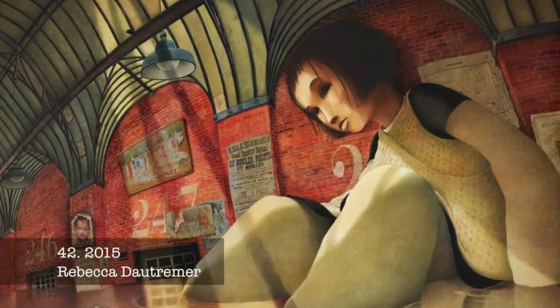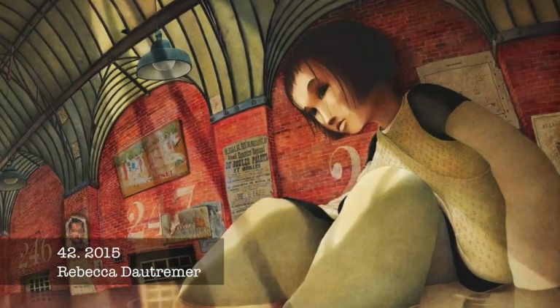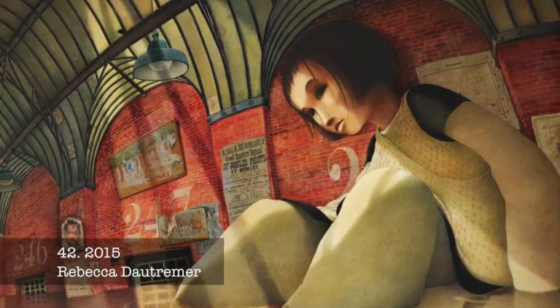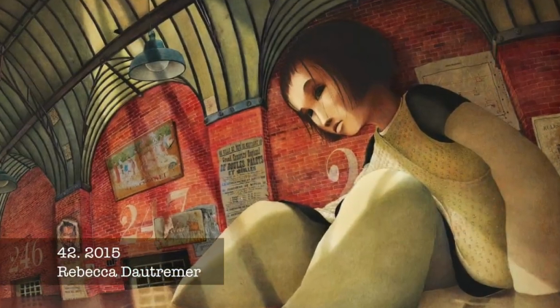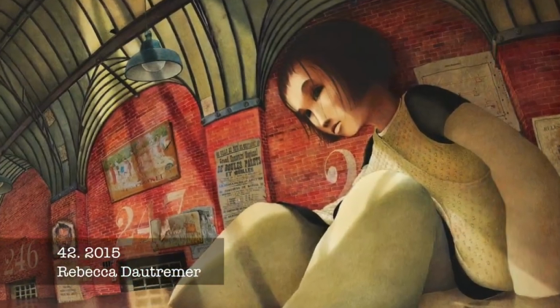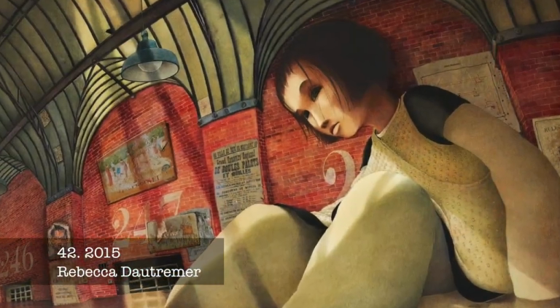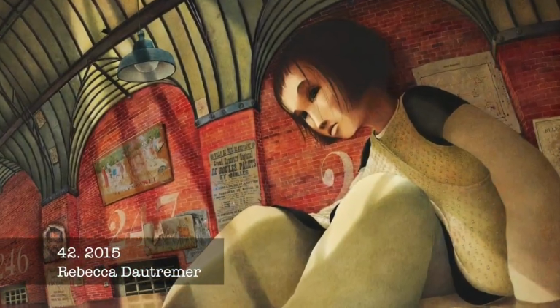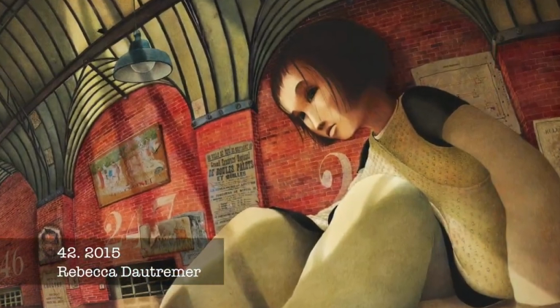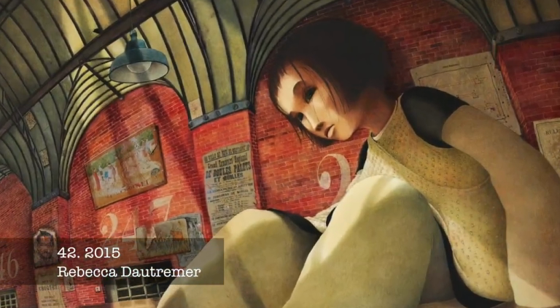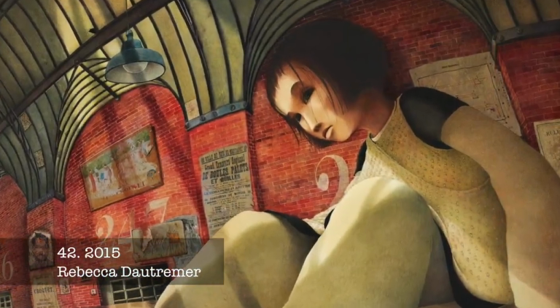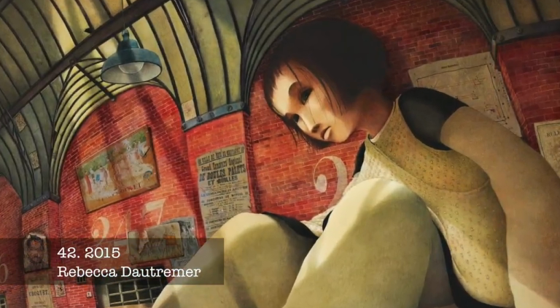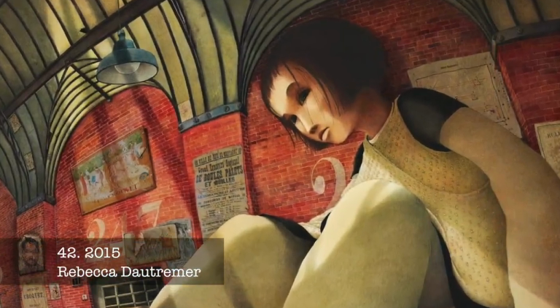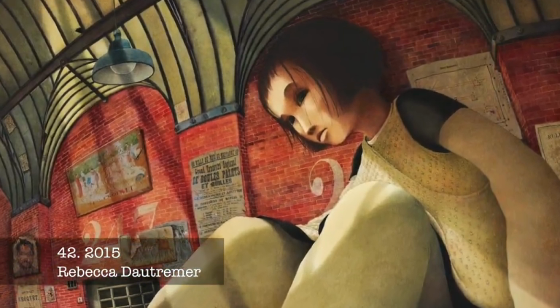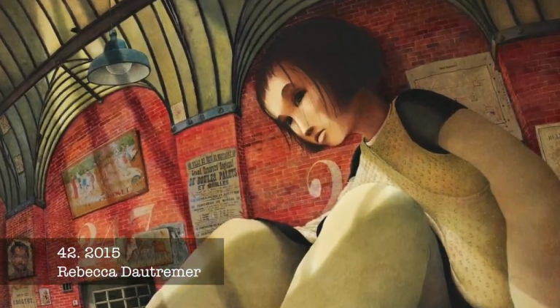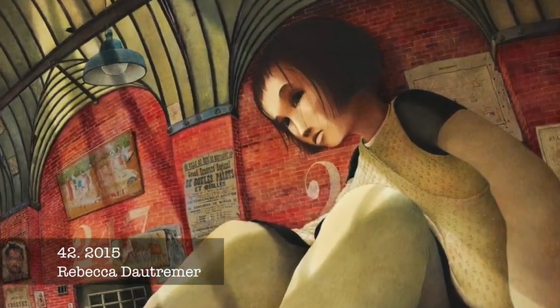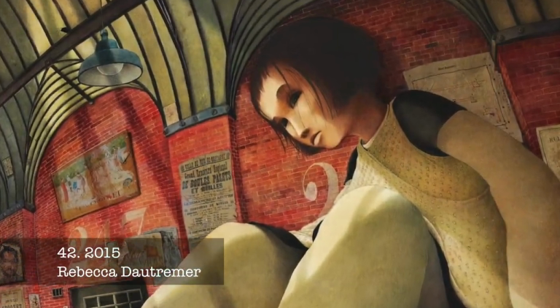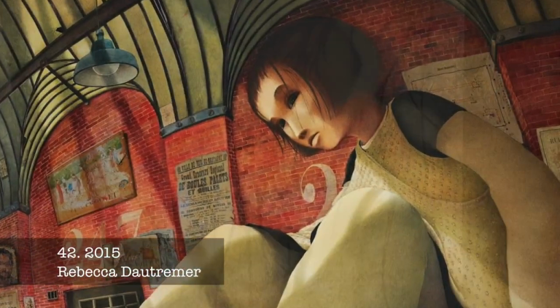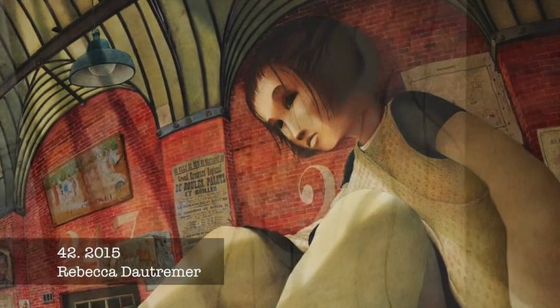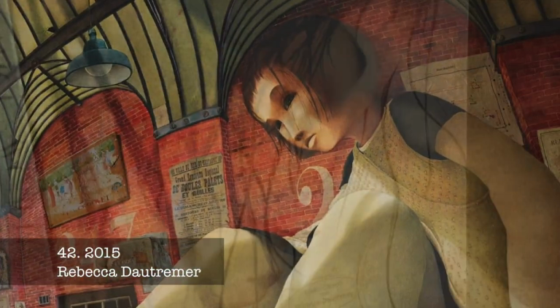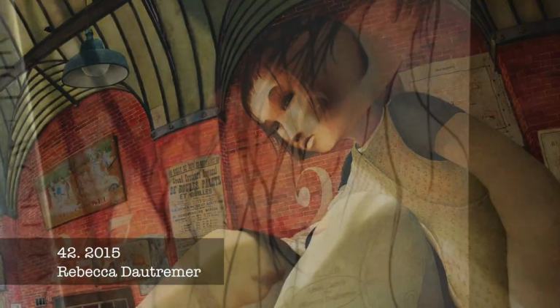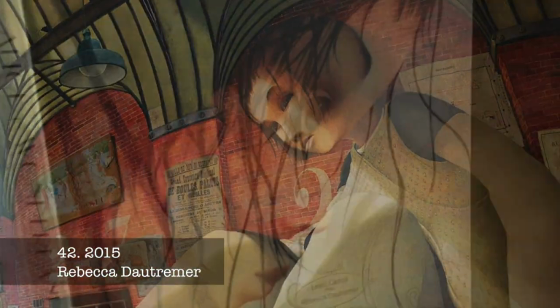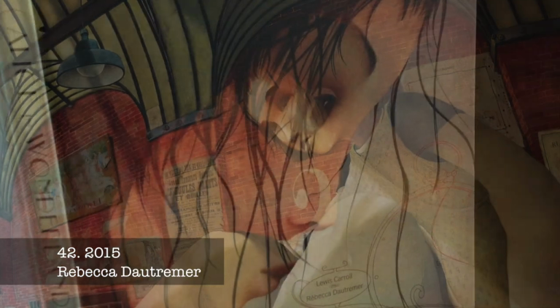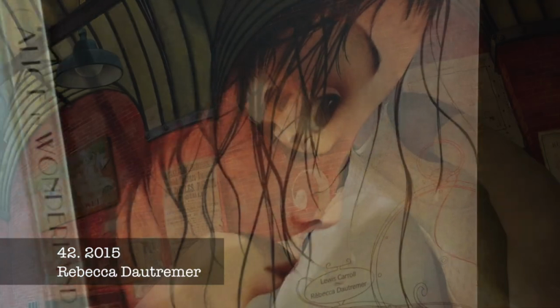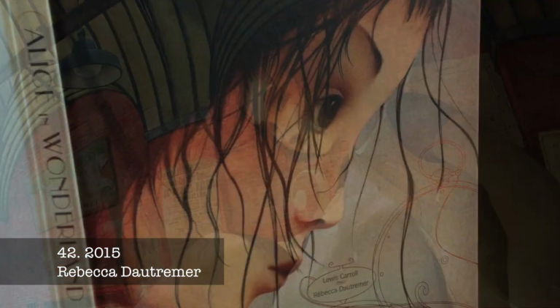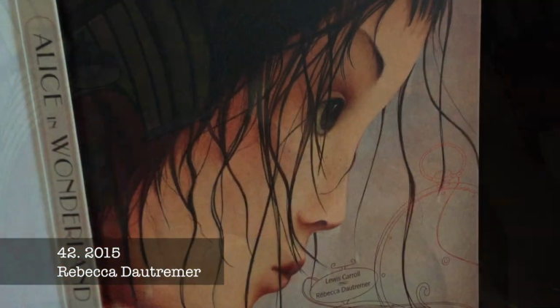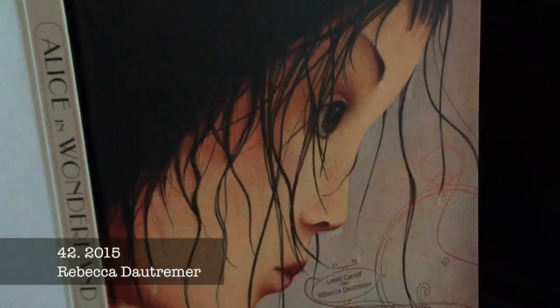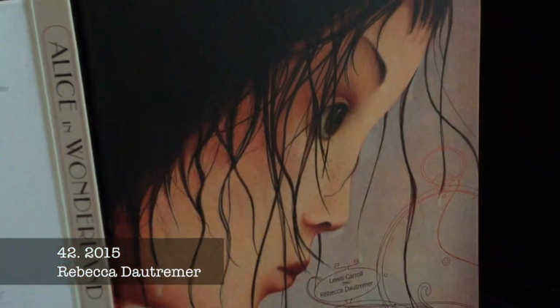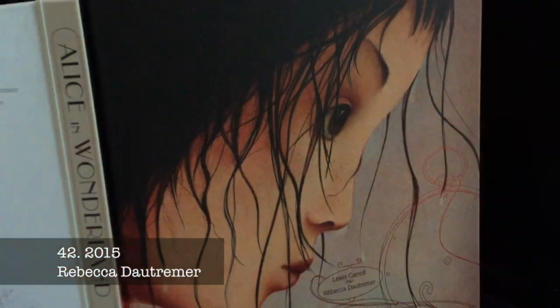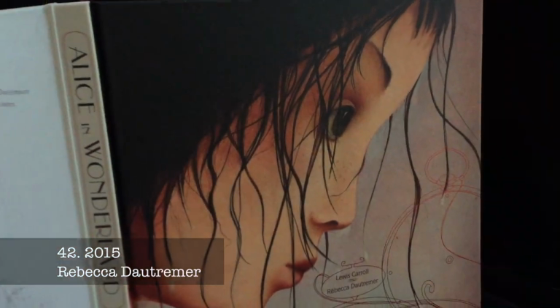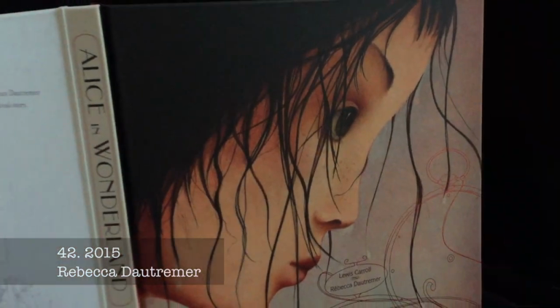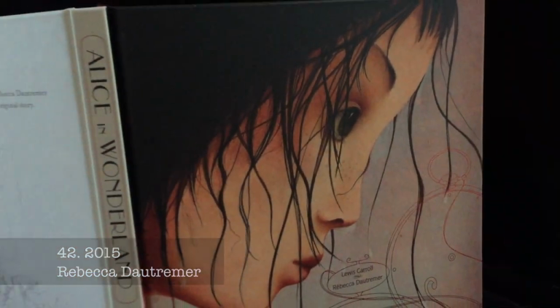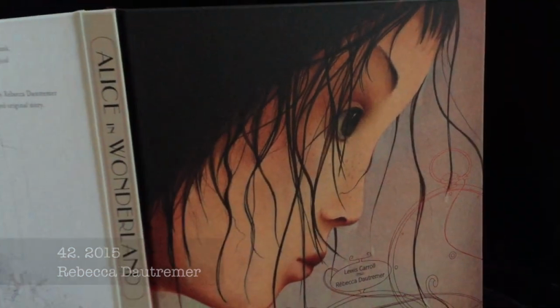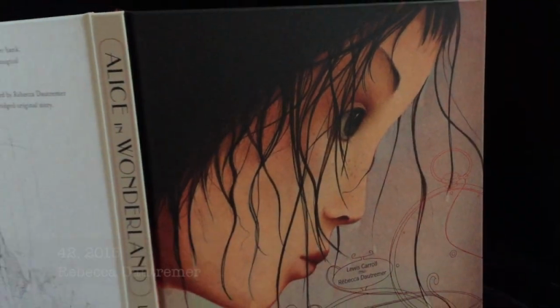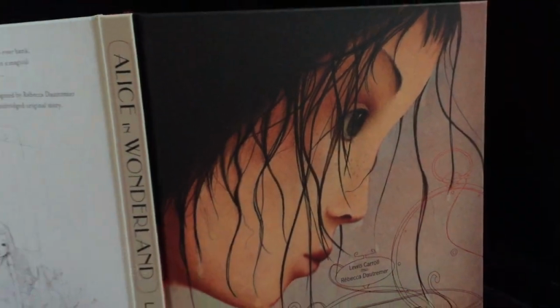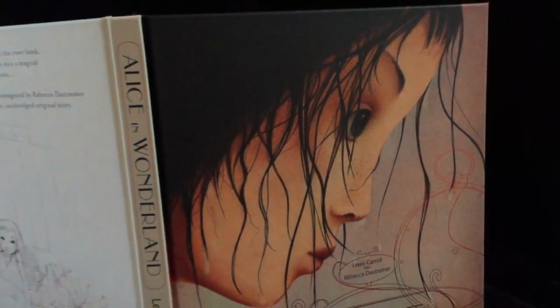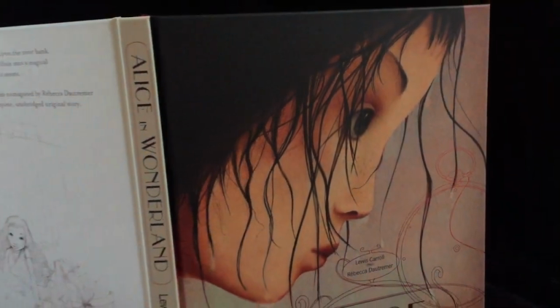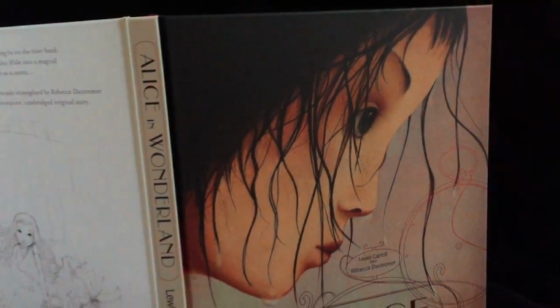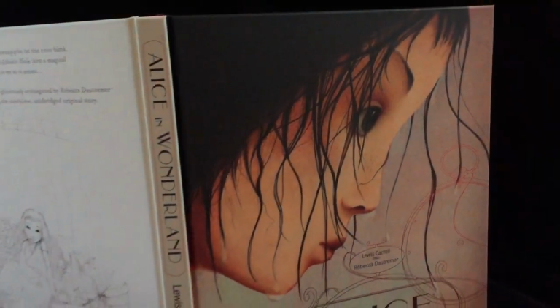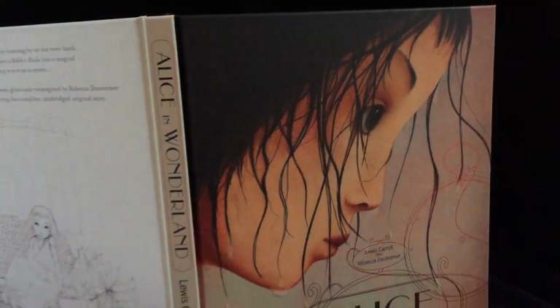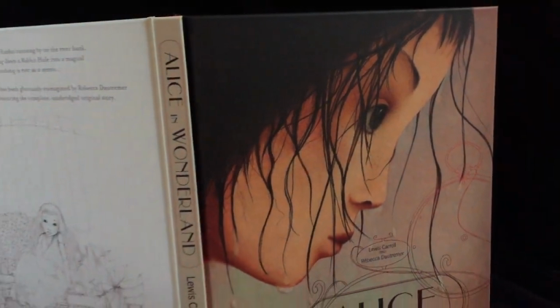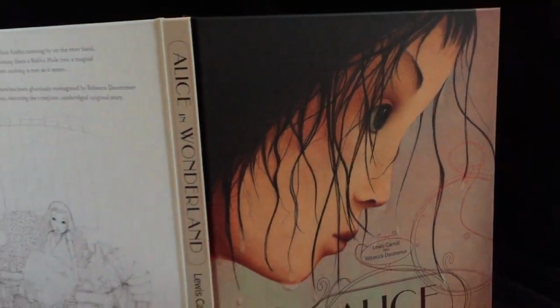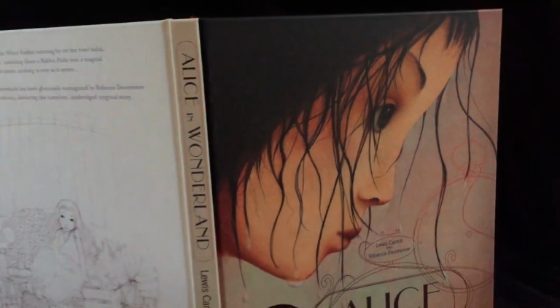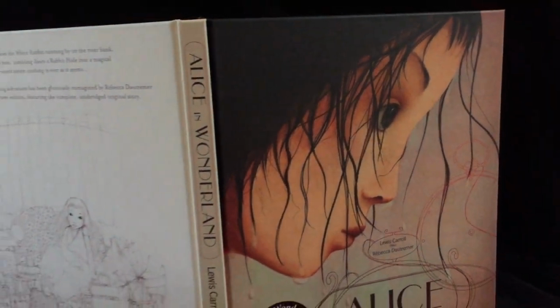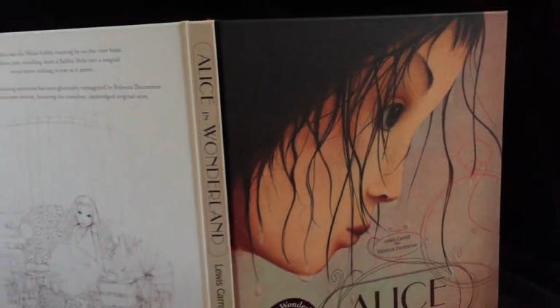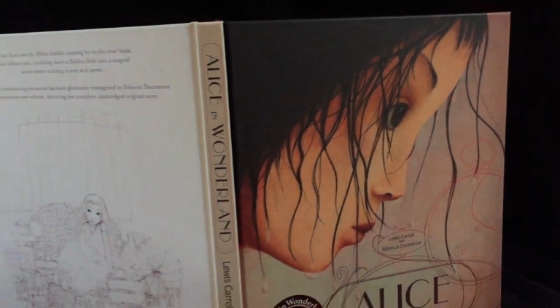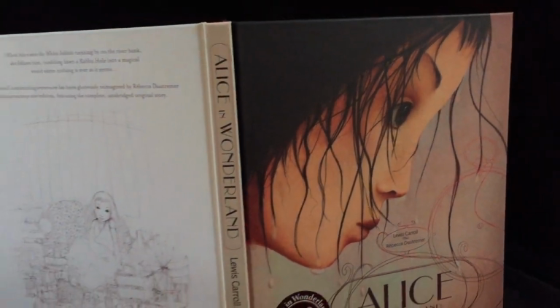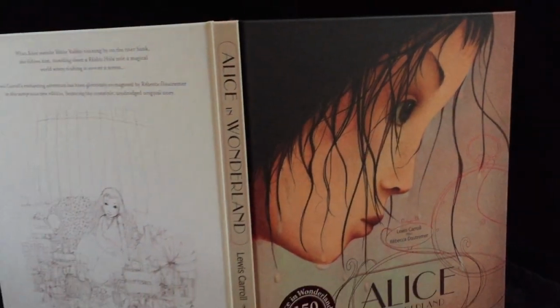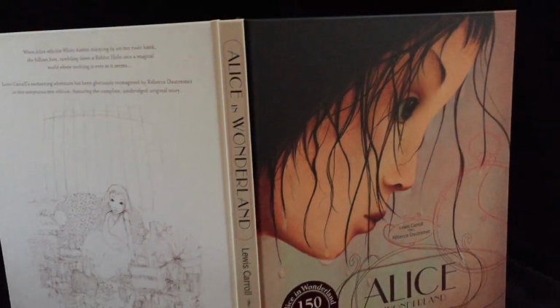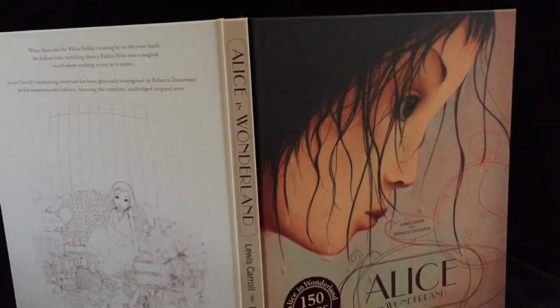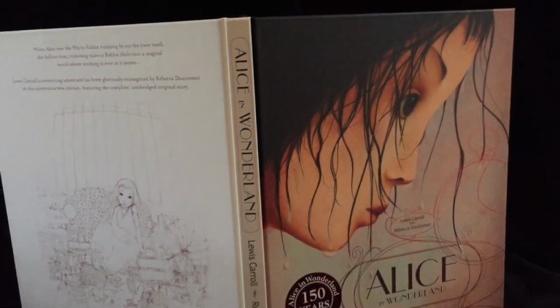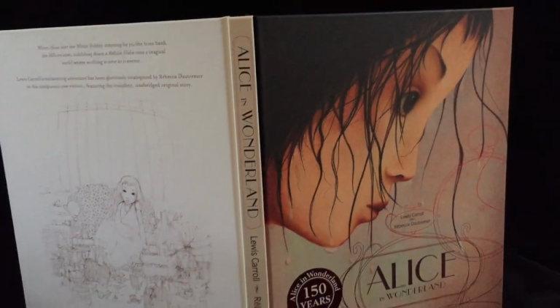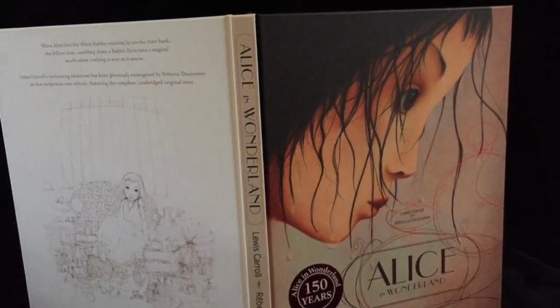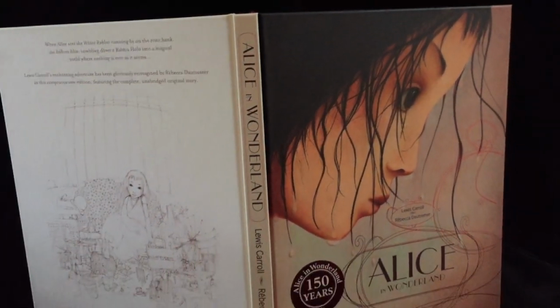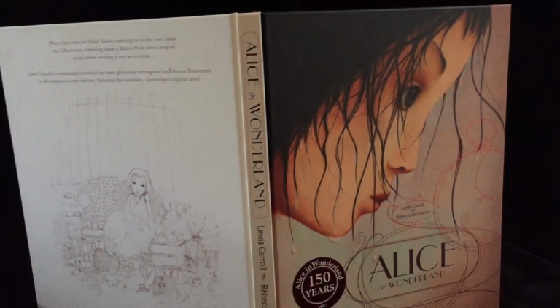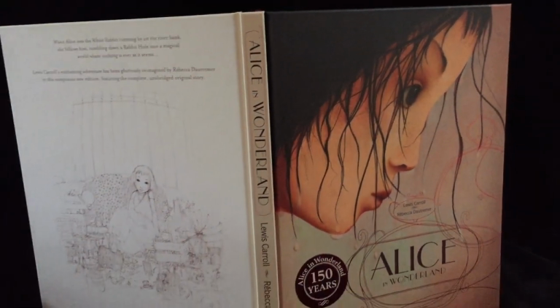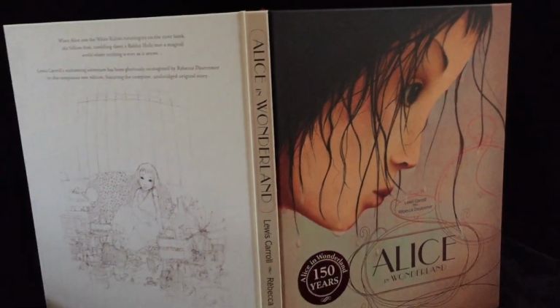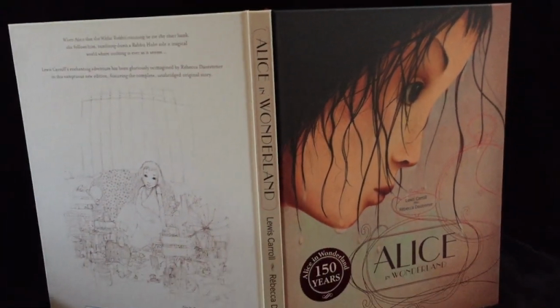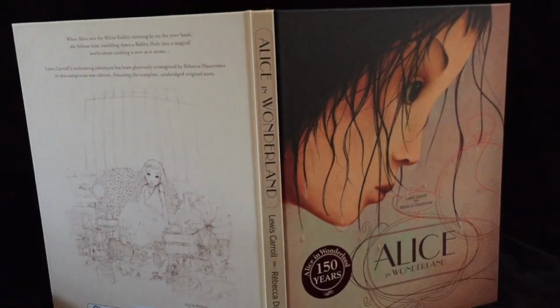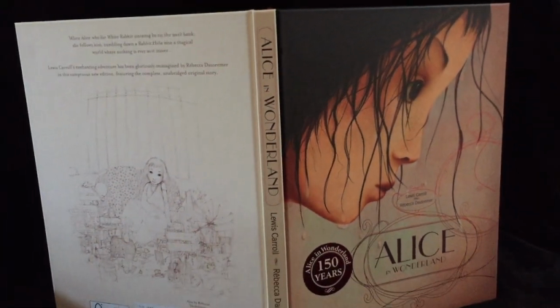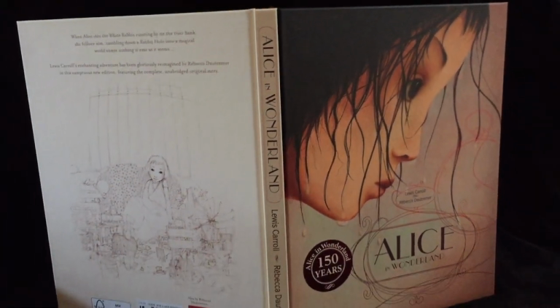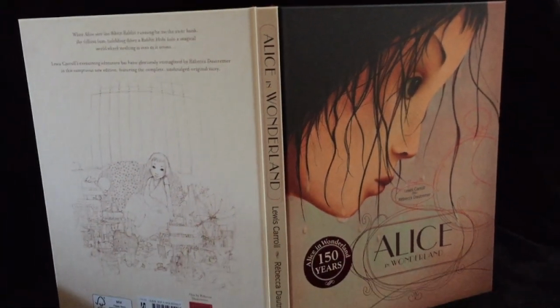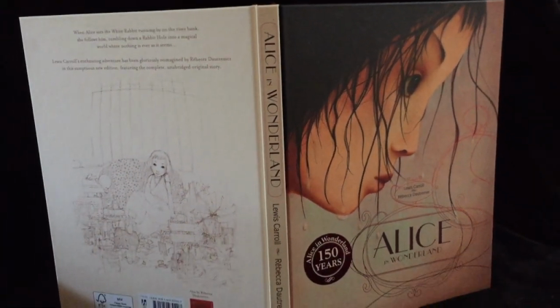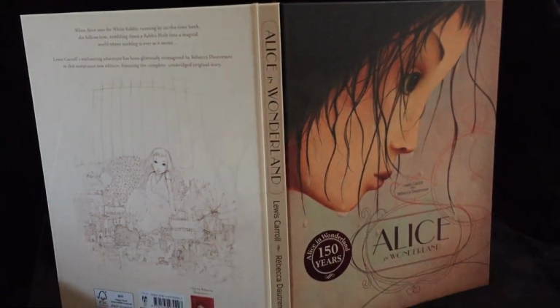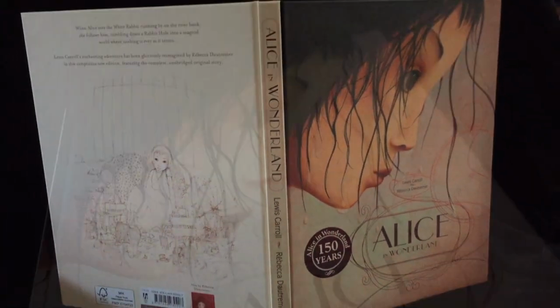French artist Rebecca Dotremer's dreamlike illustrations bring vibrant new life to Carroll's beloved characters.